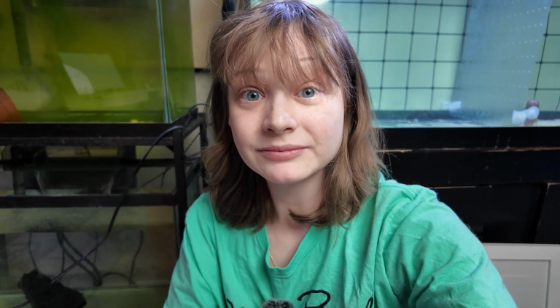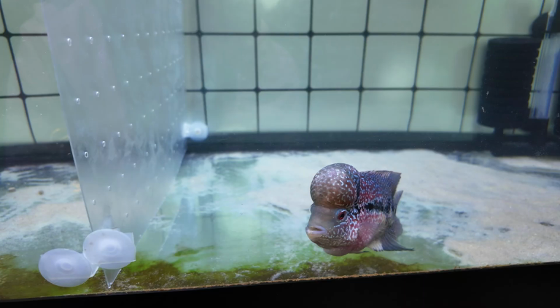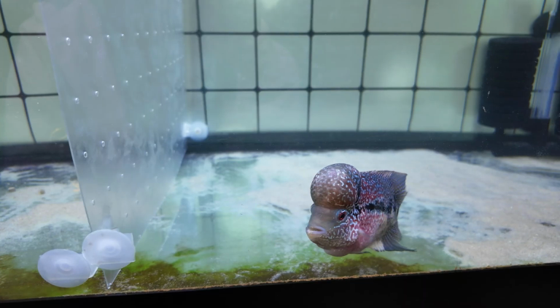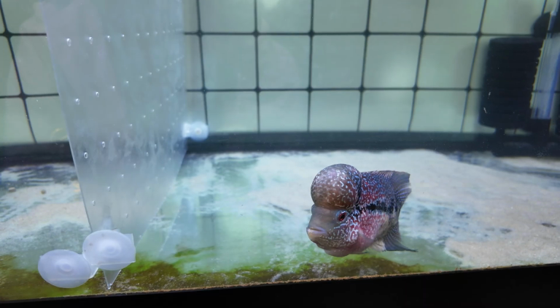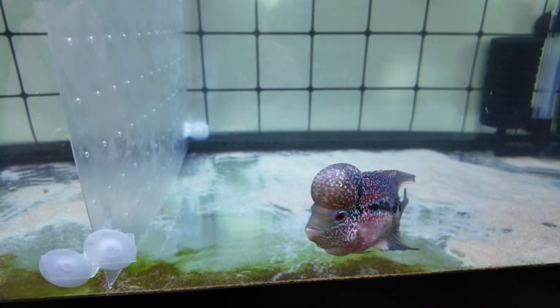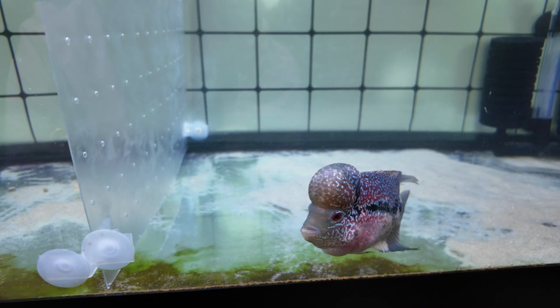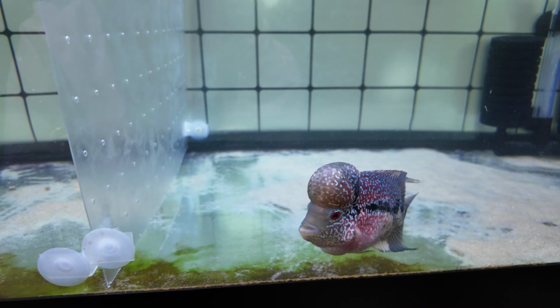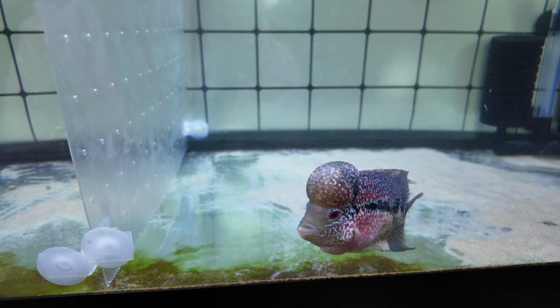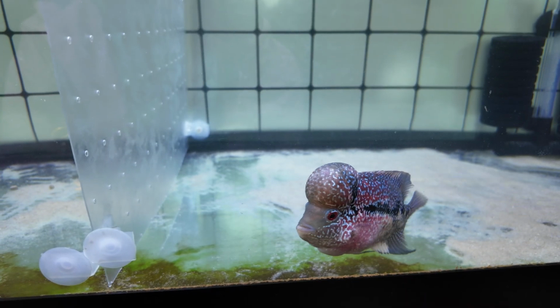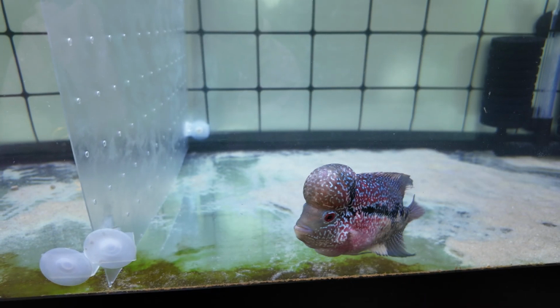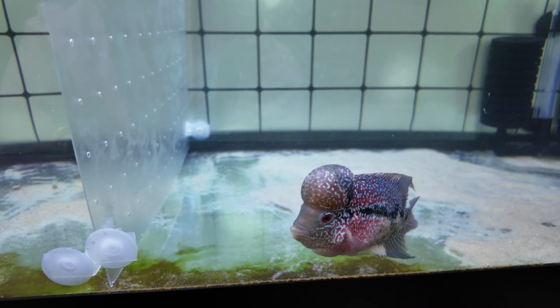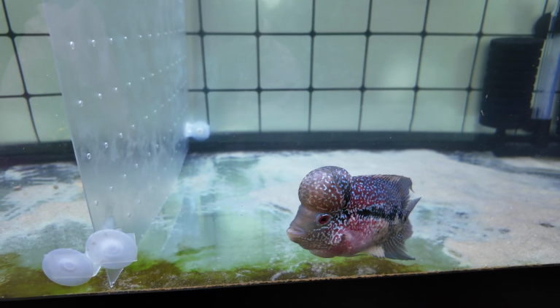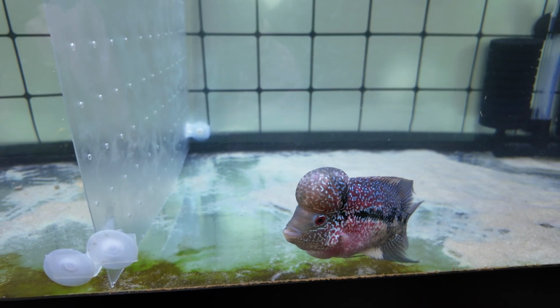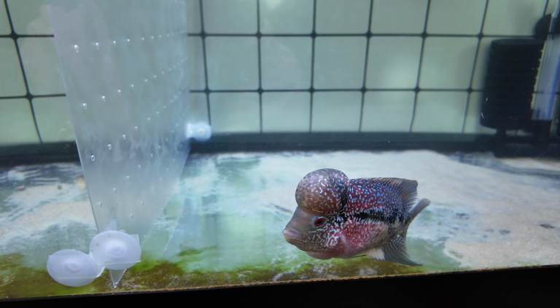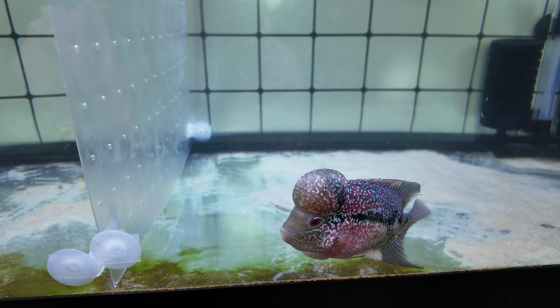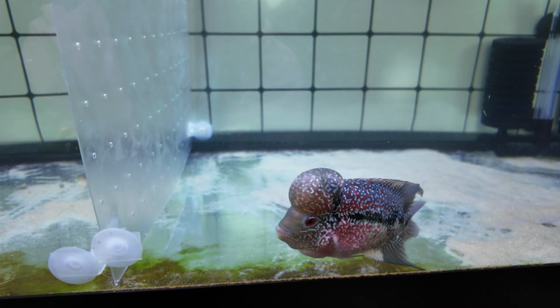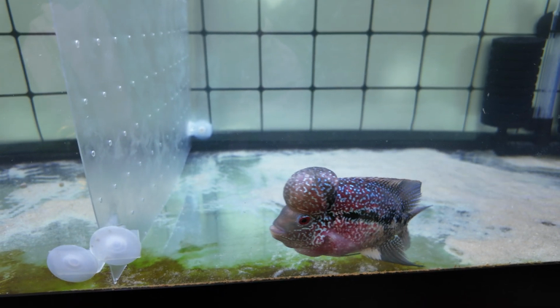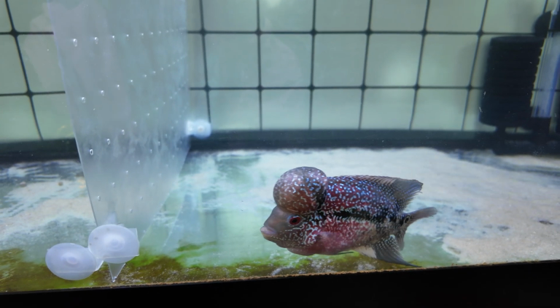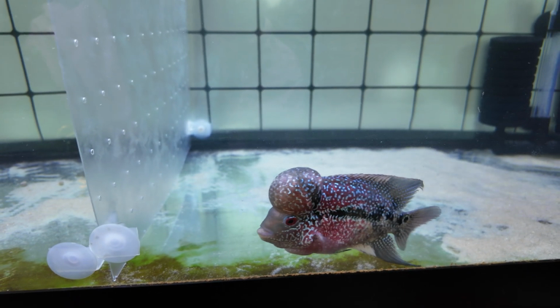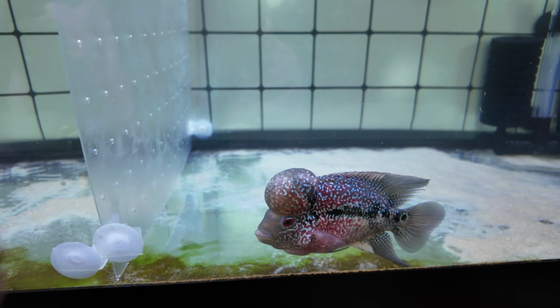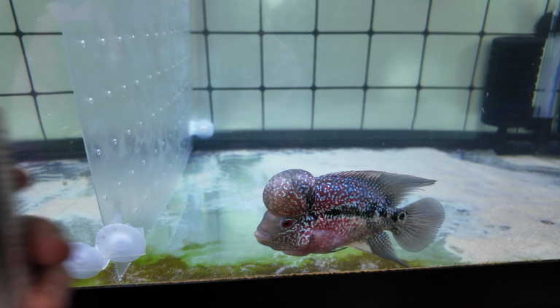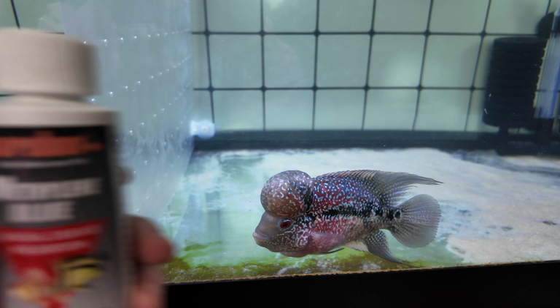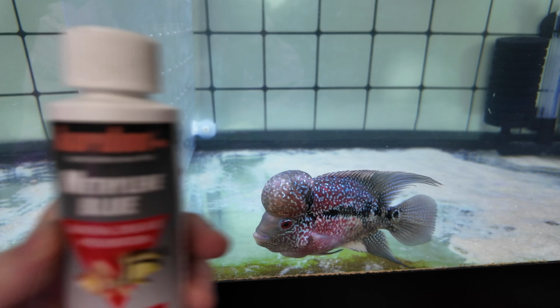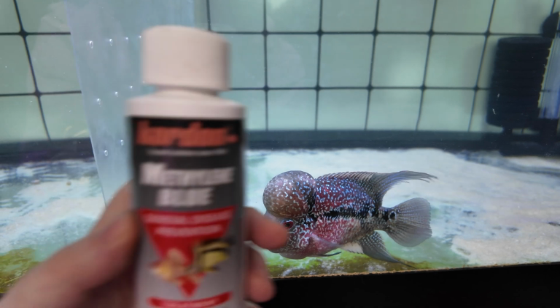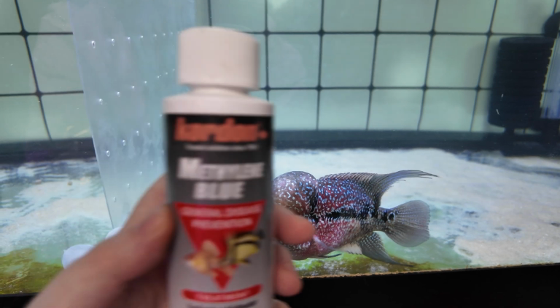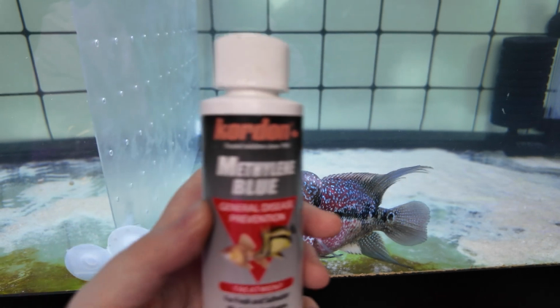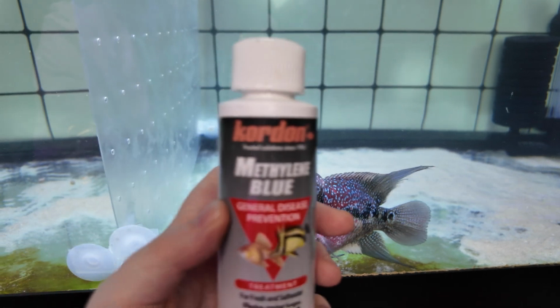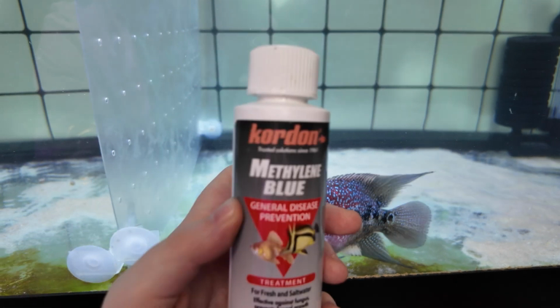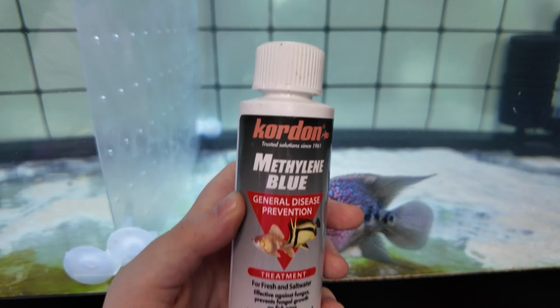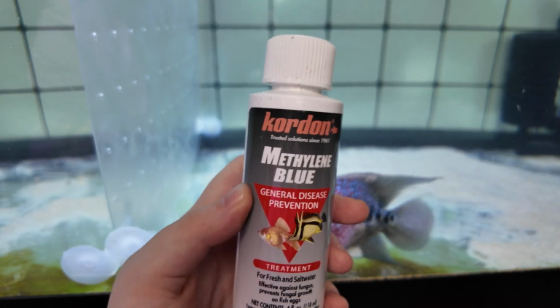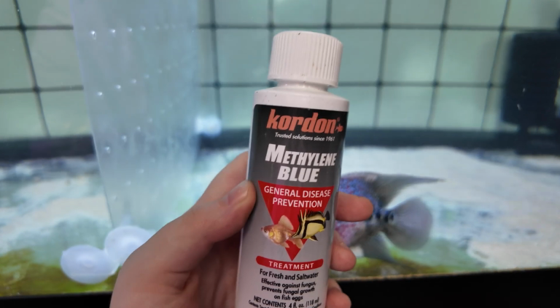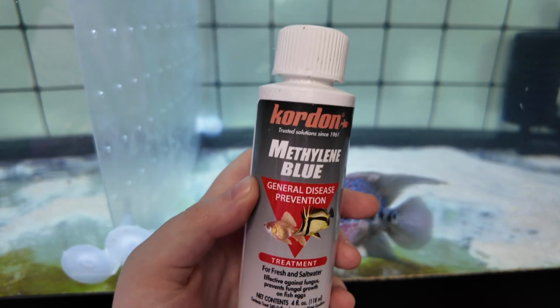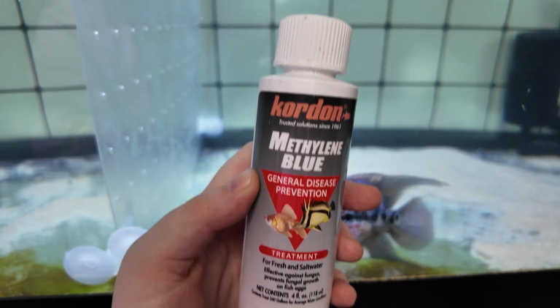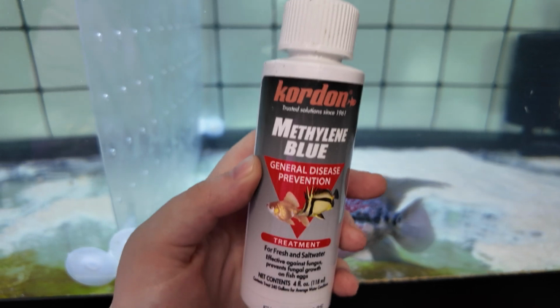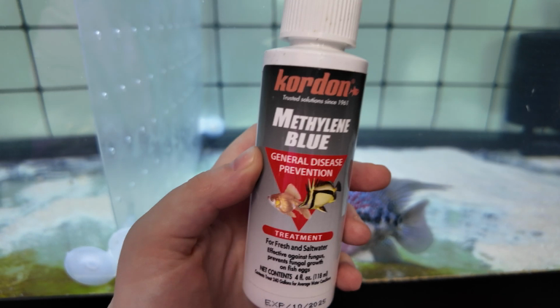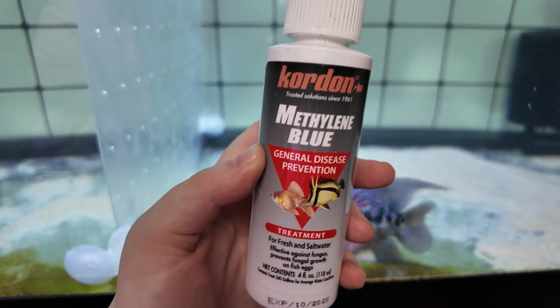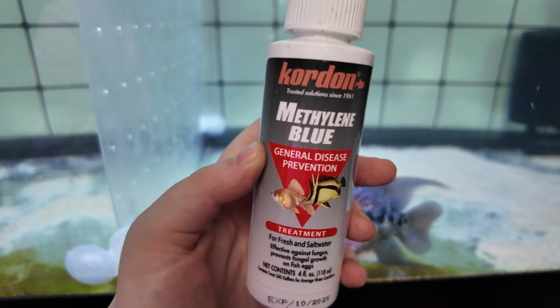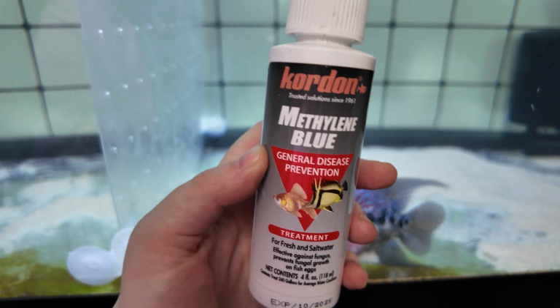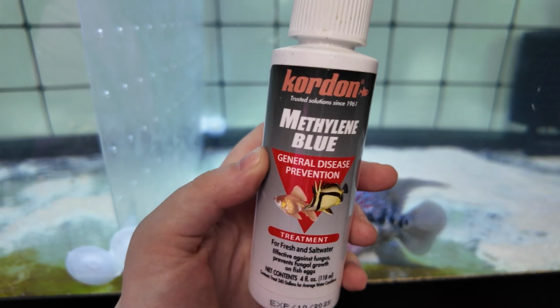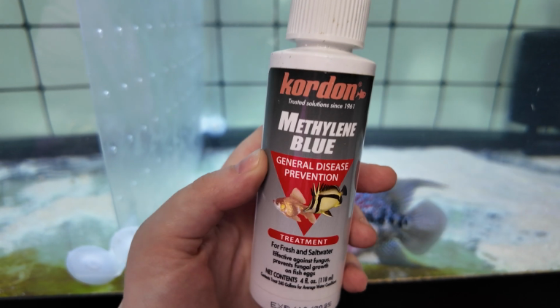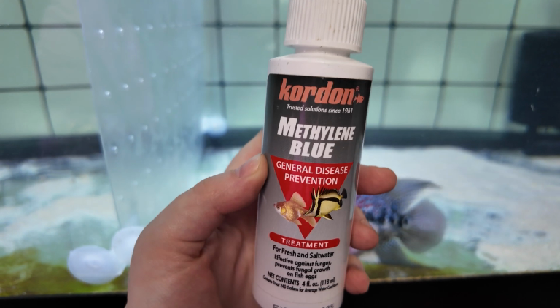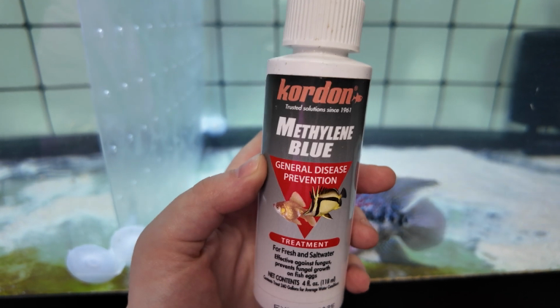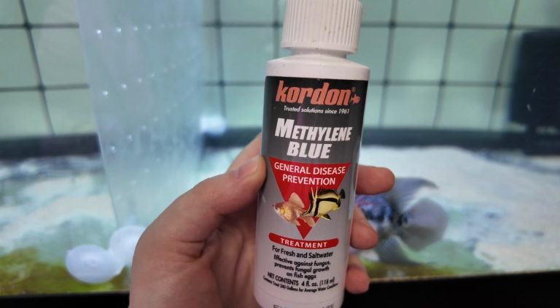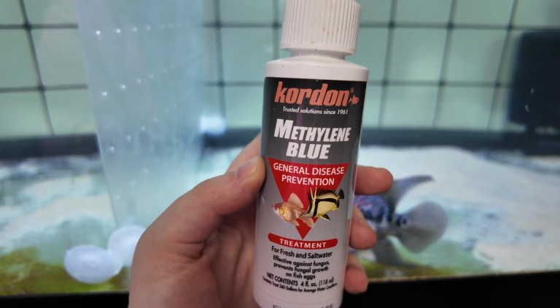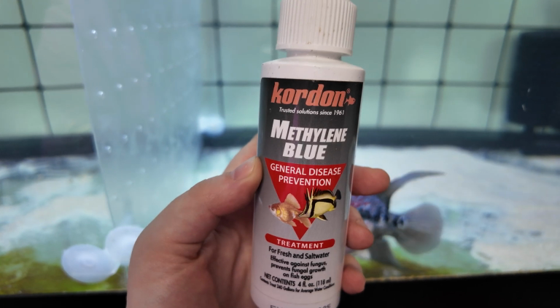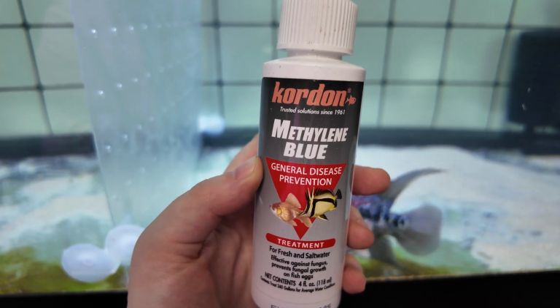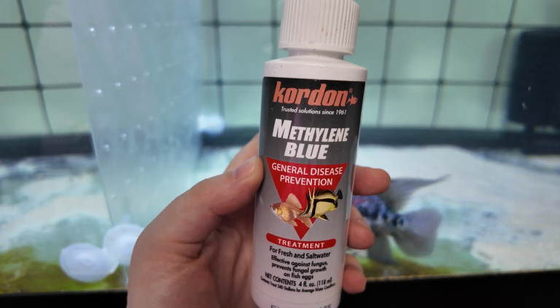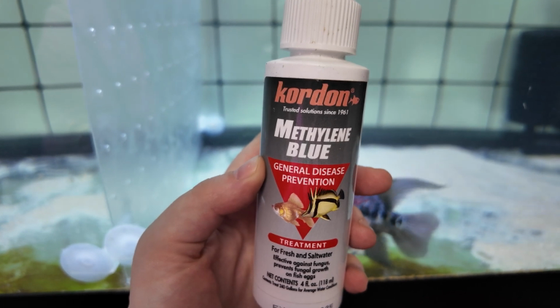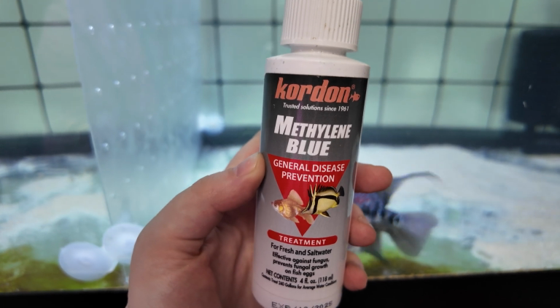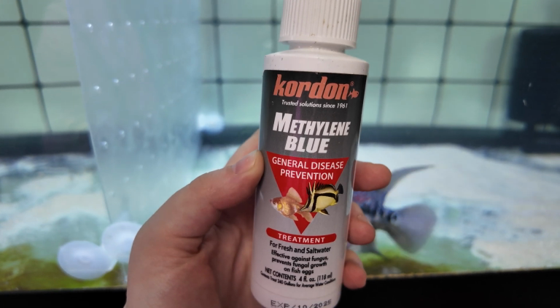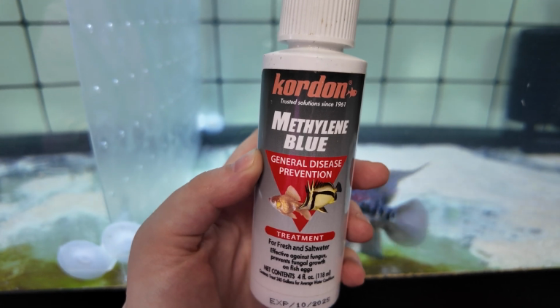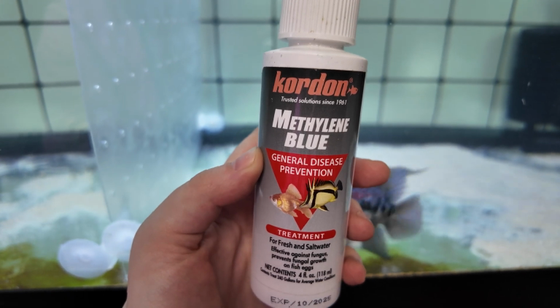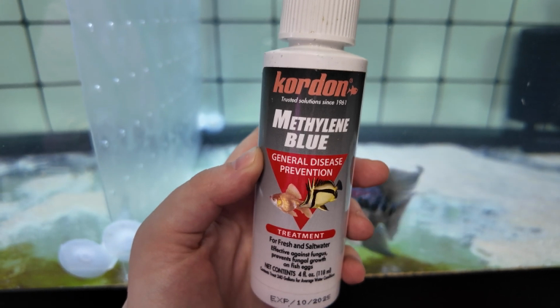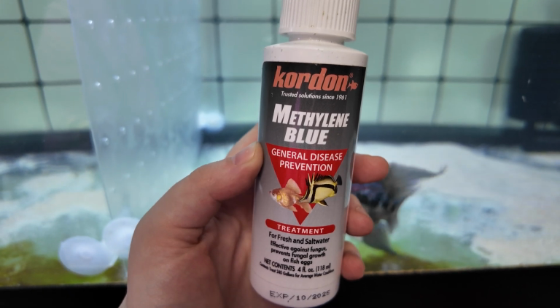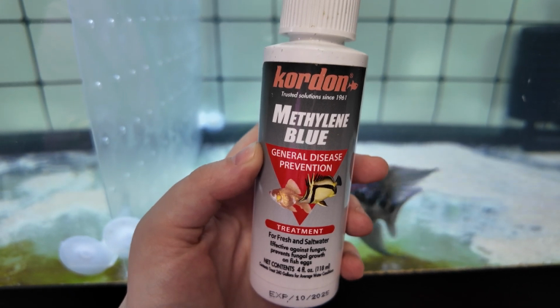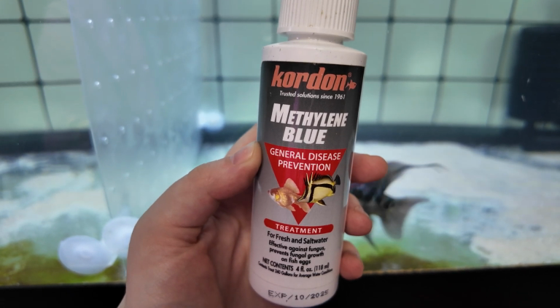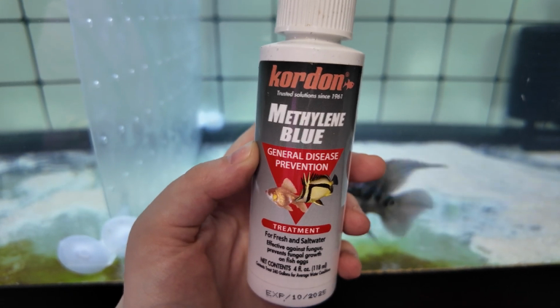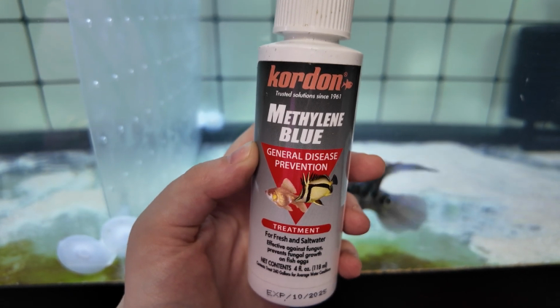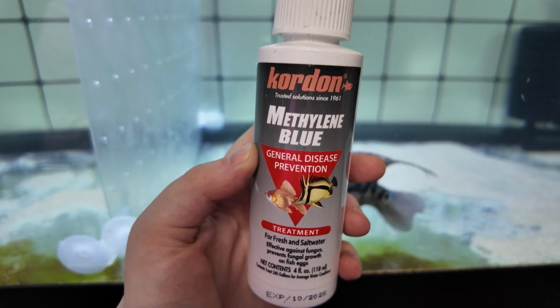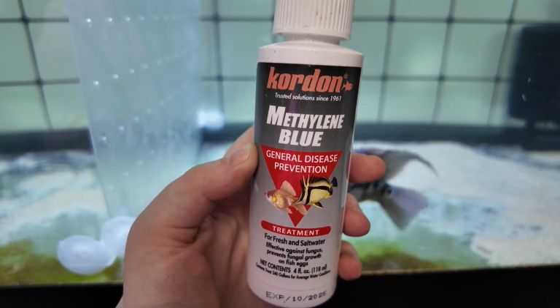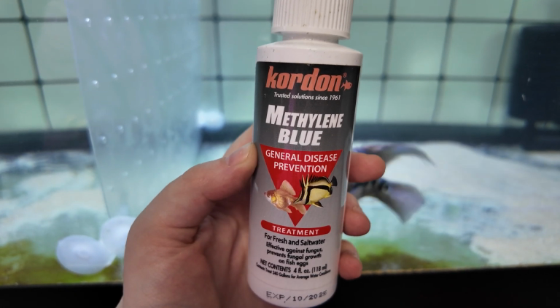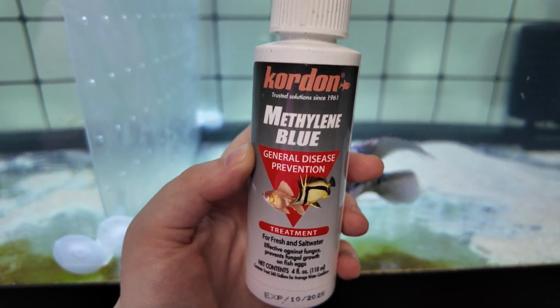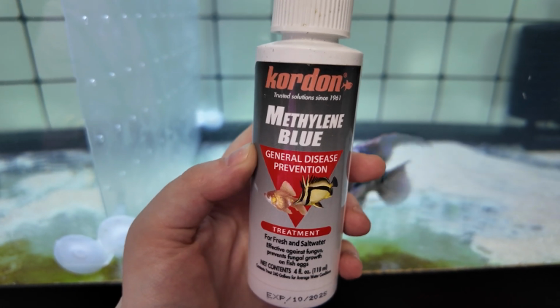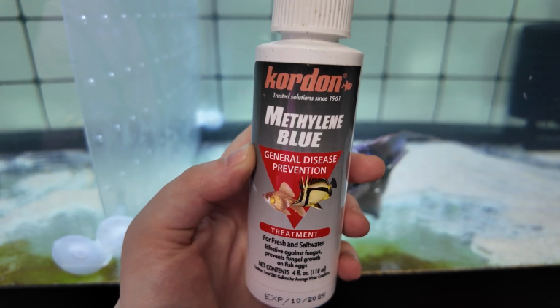This blue substance is called methylene blue, and it's the only seasoning you need for your parrotfish soup.